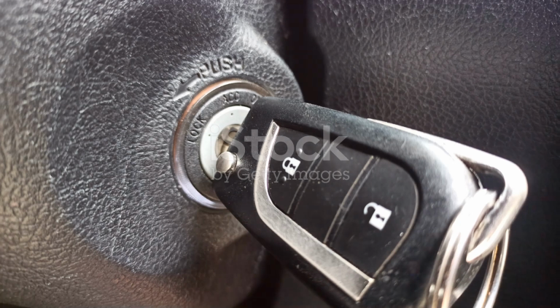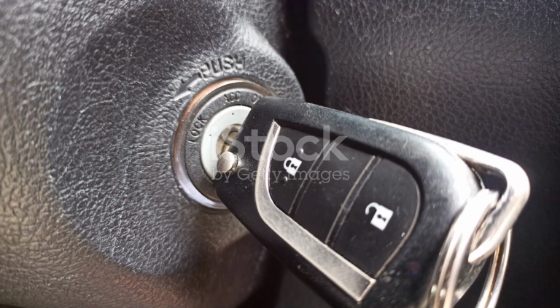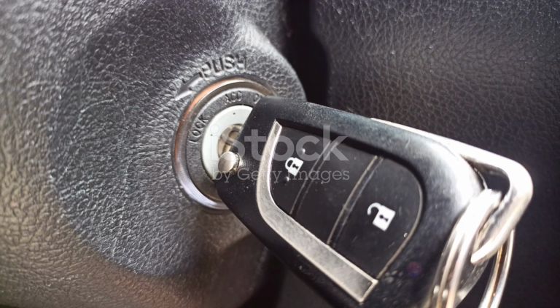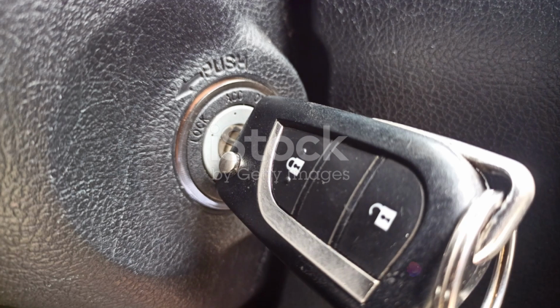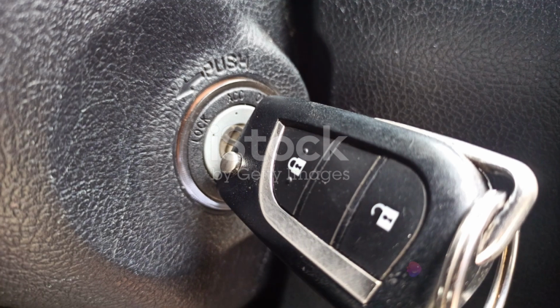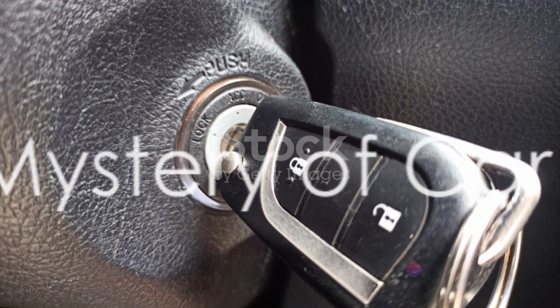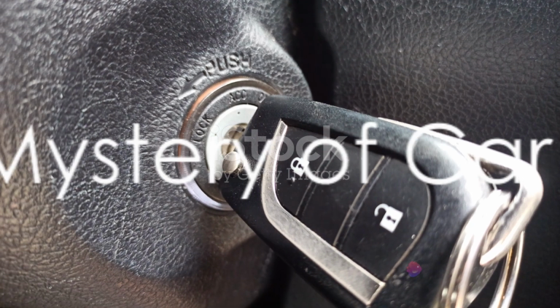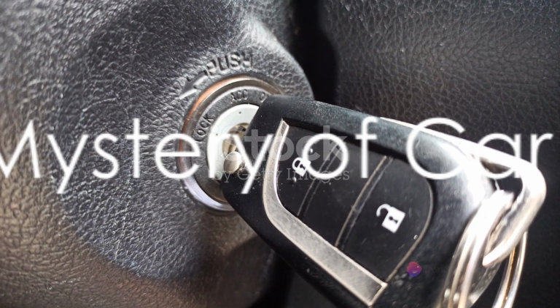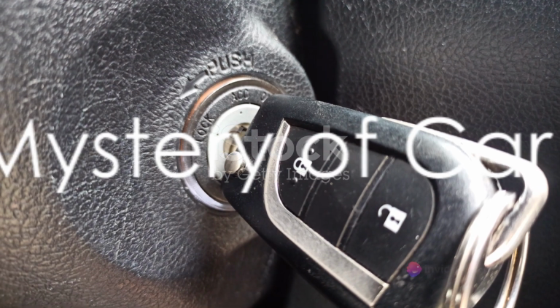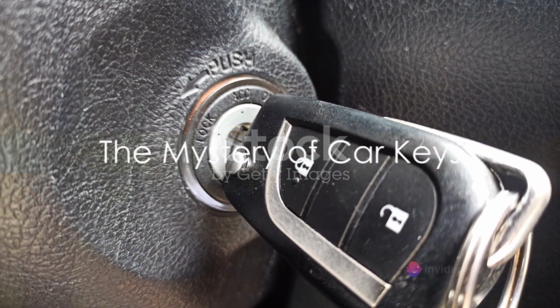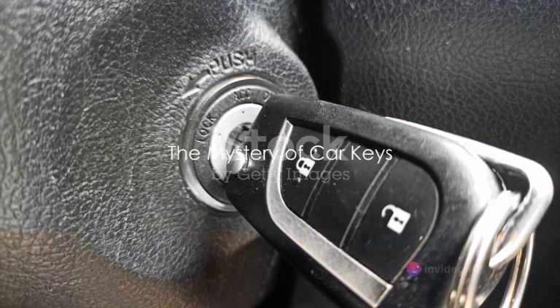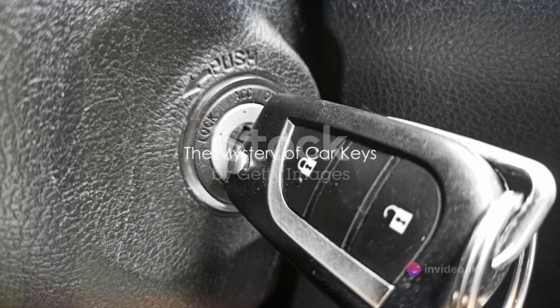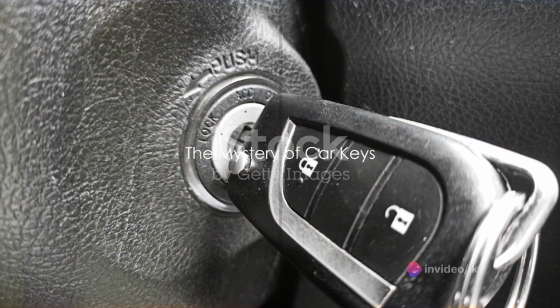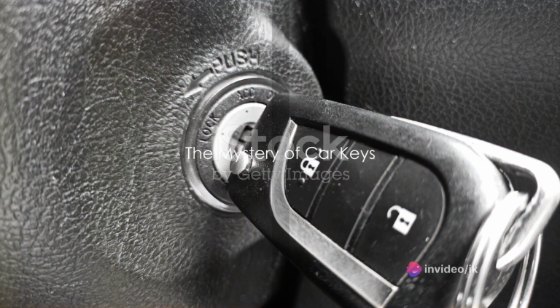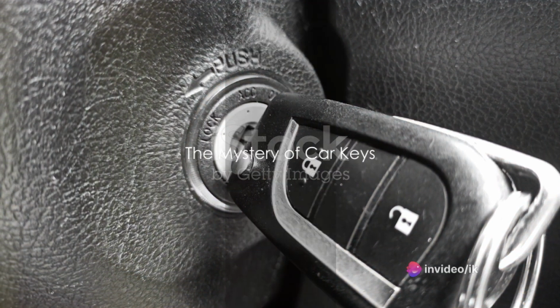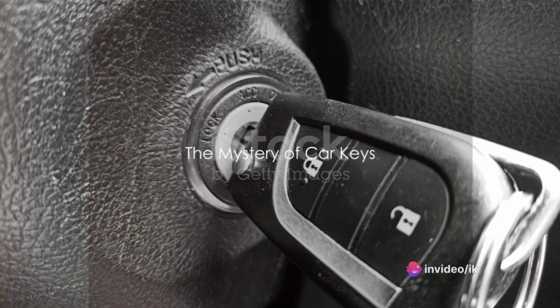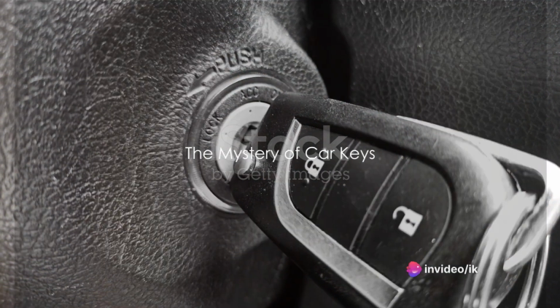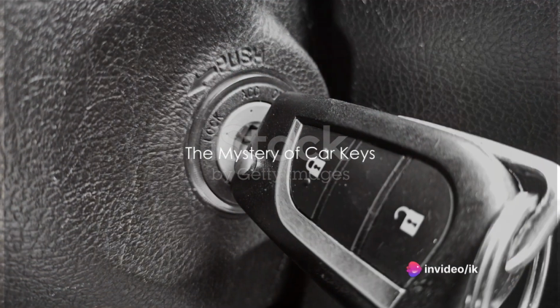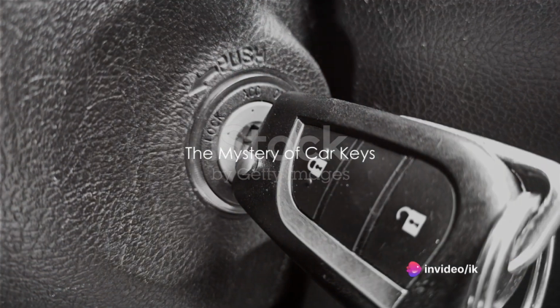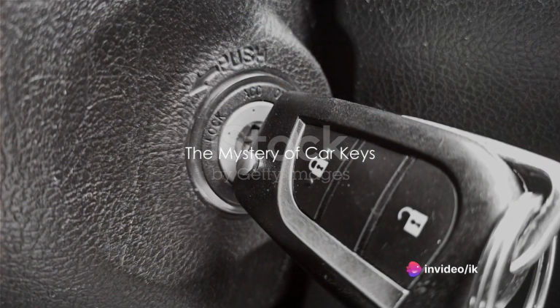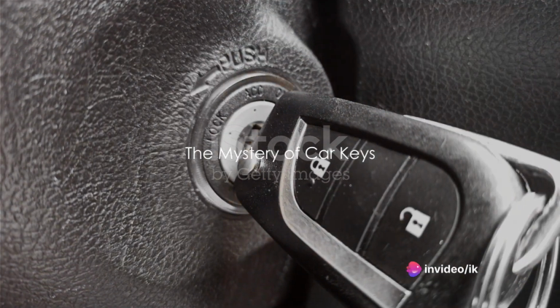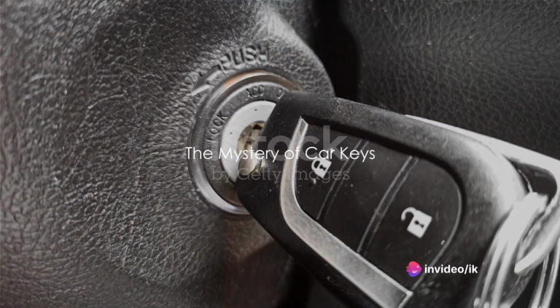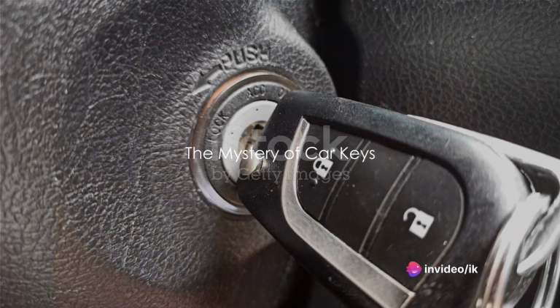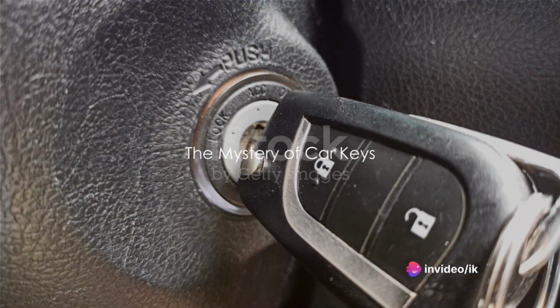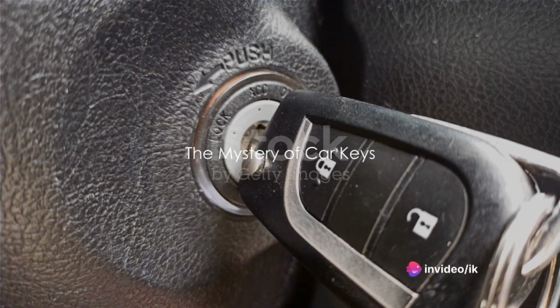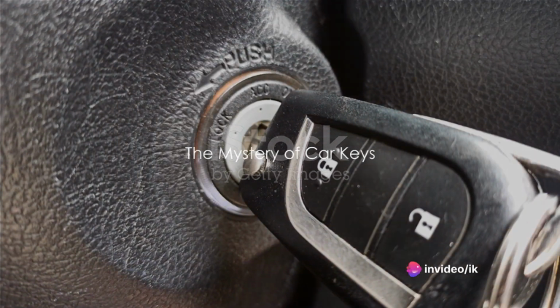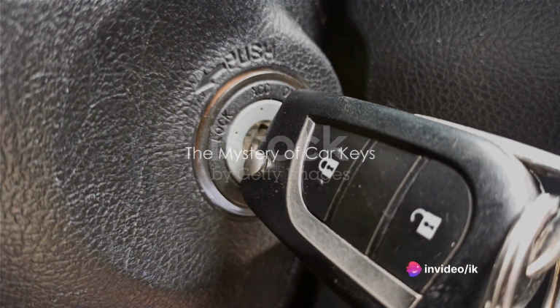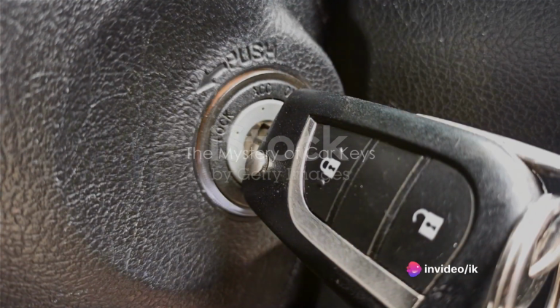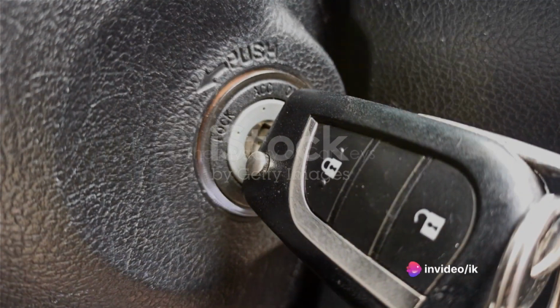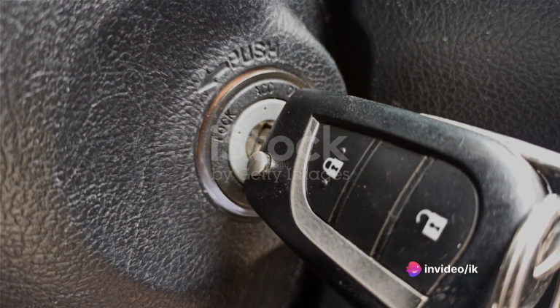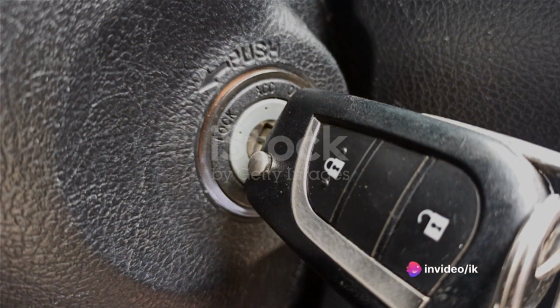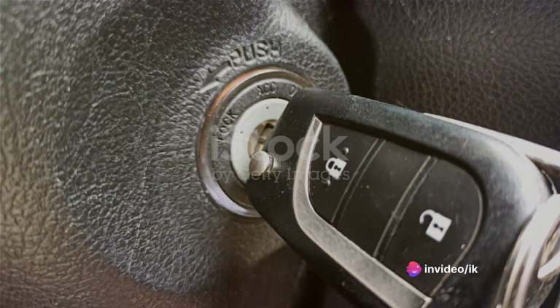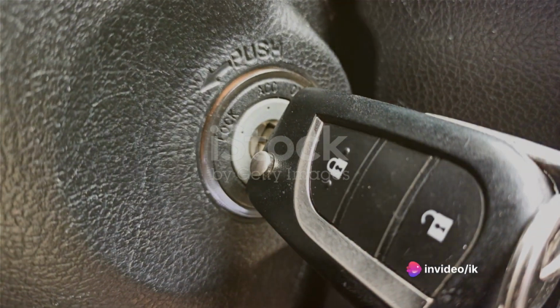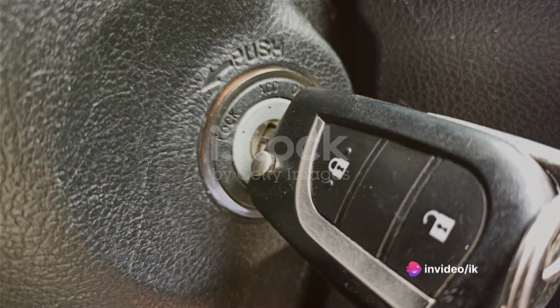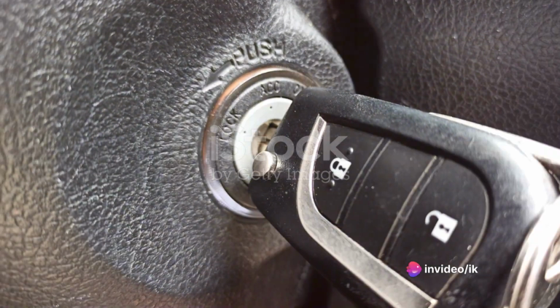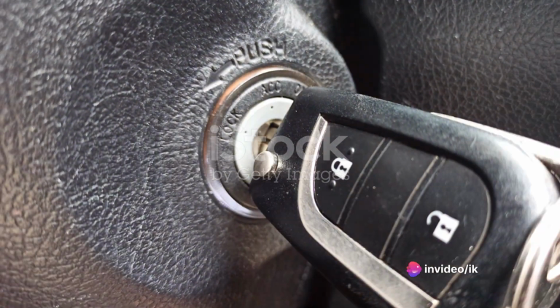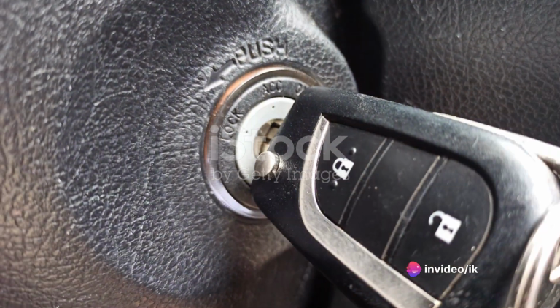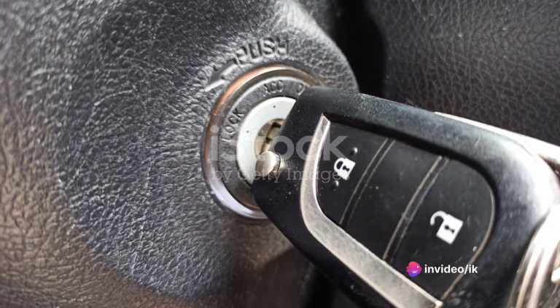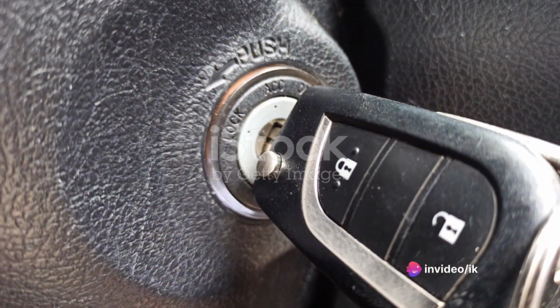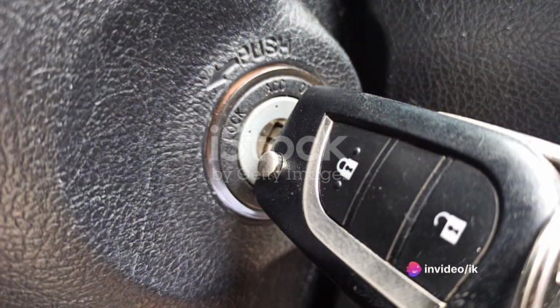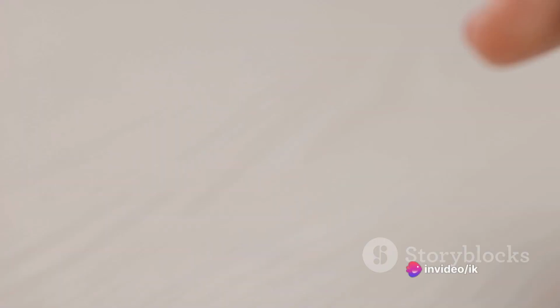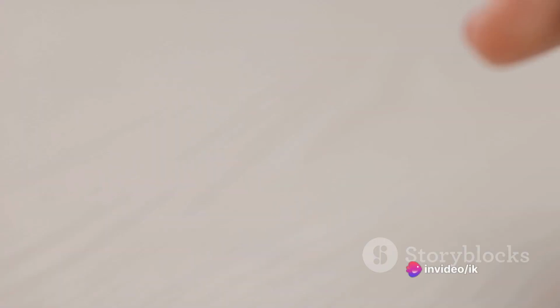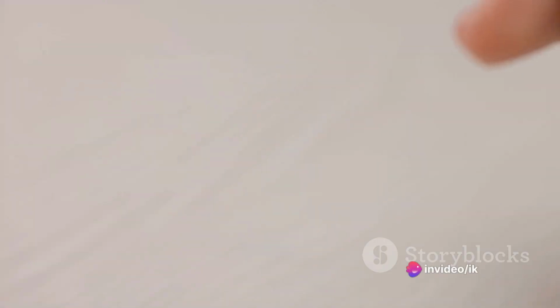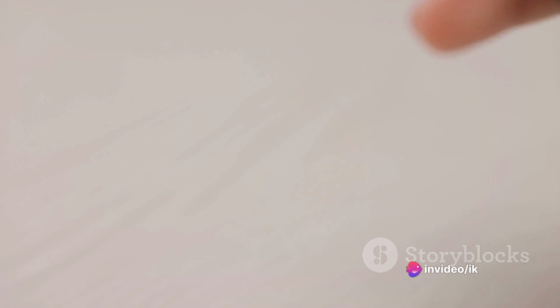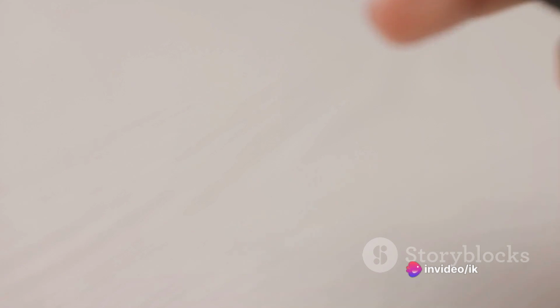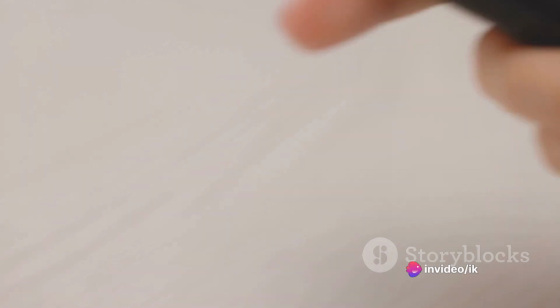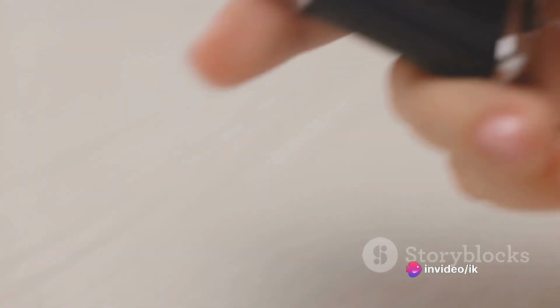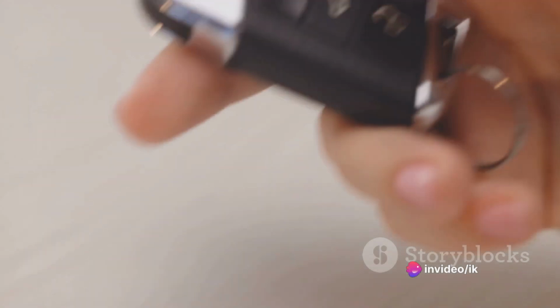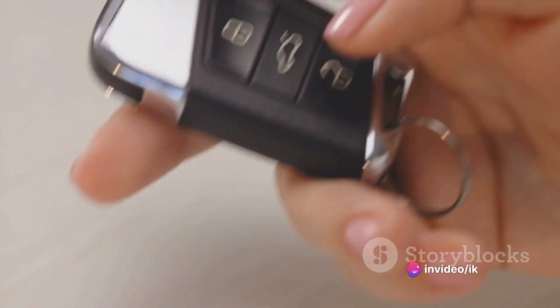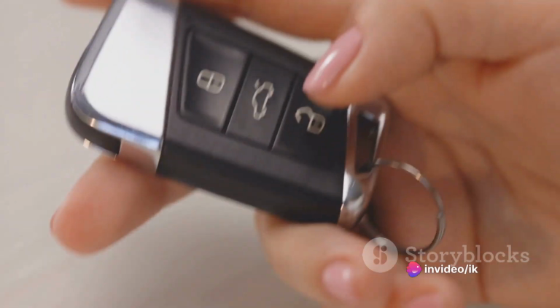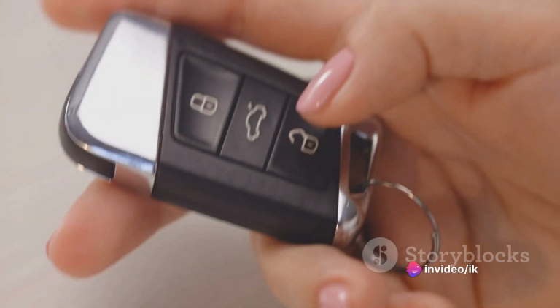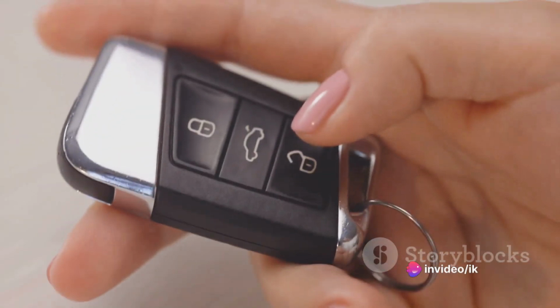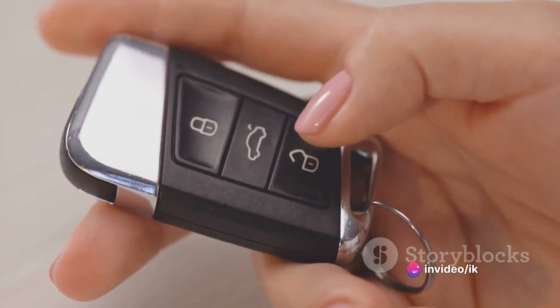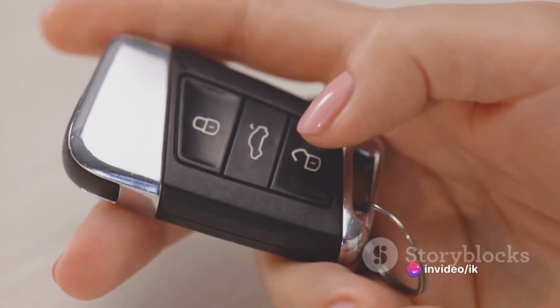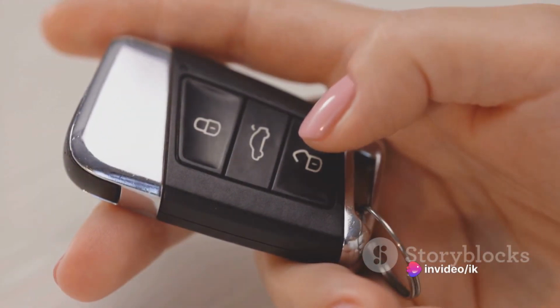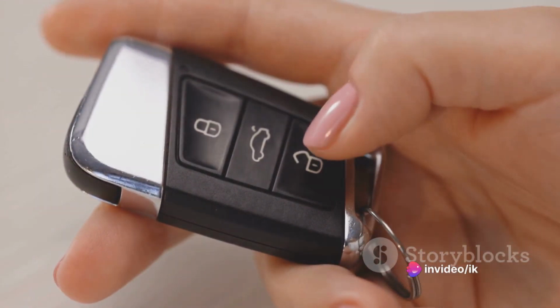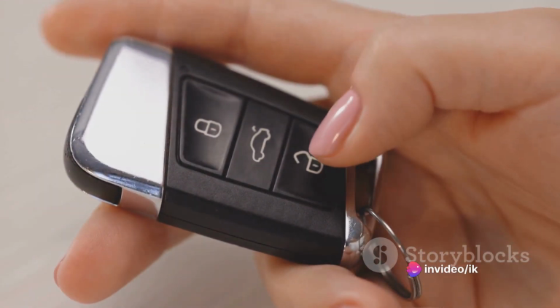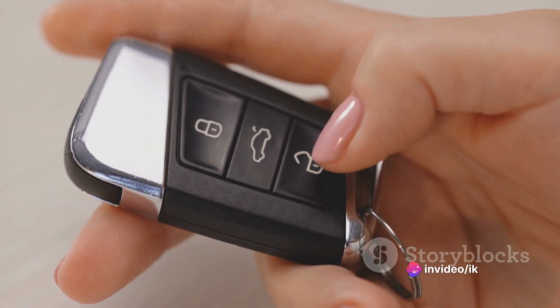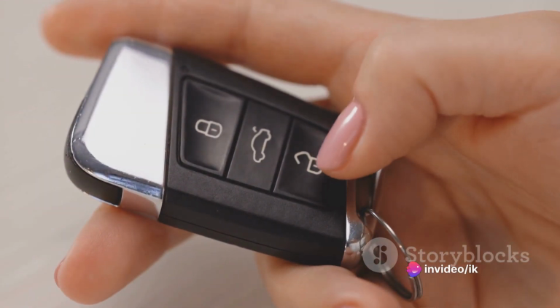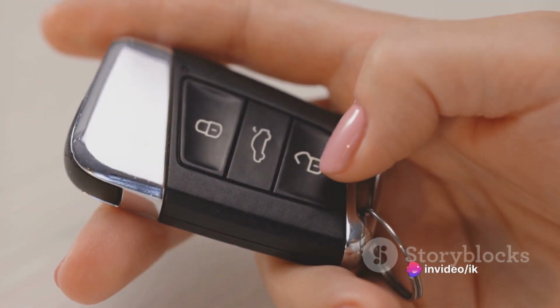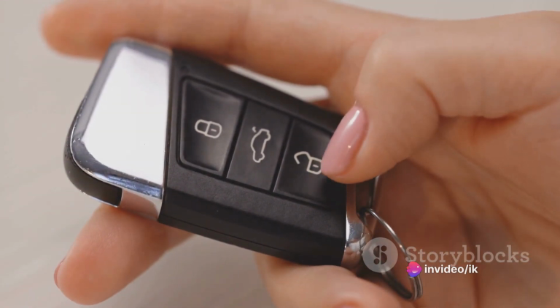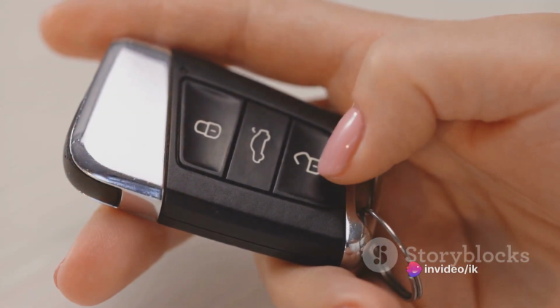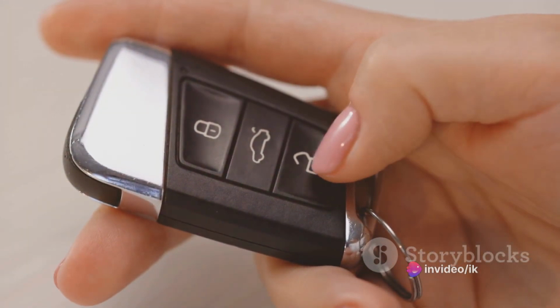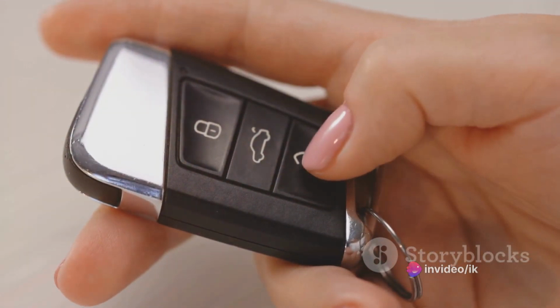Ever wondered how car keys evolved from a simple metal piece to a high-tech gadget? Let's take a little drive down memory lane.